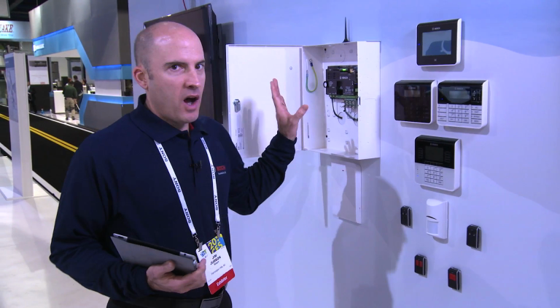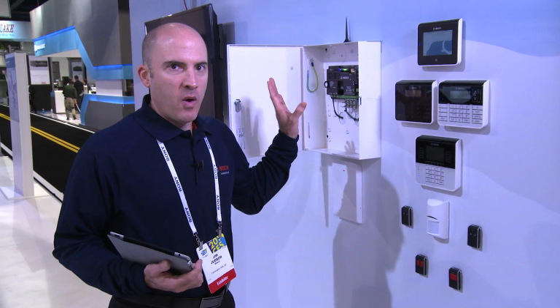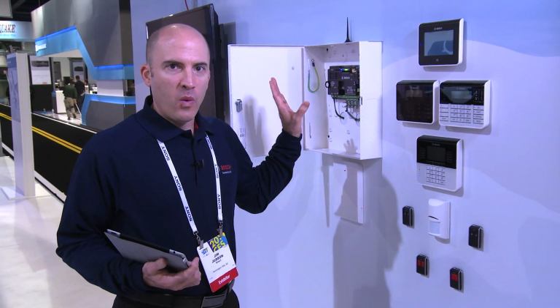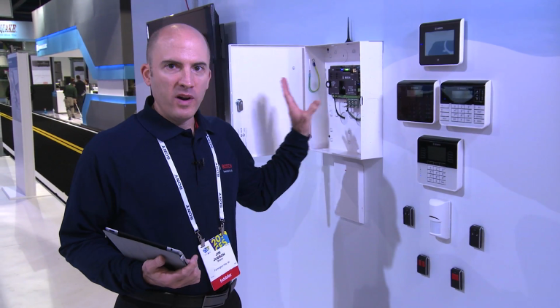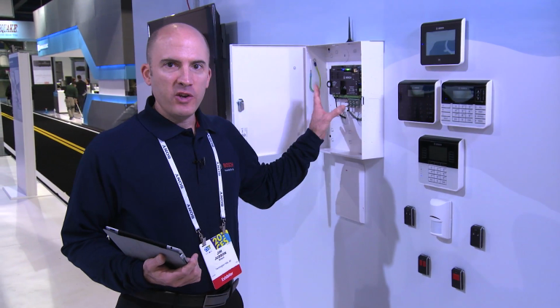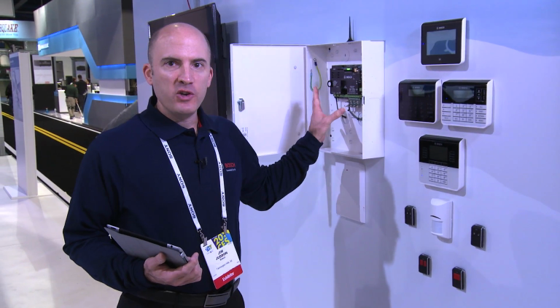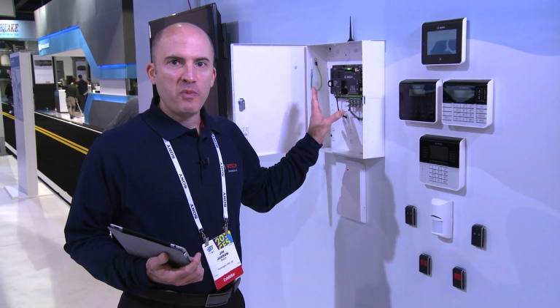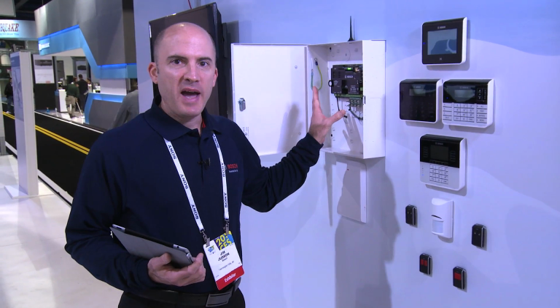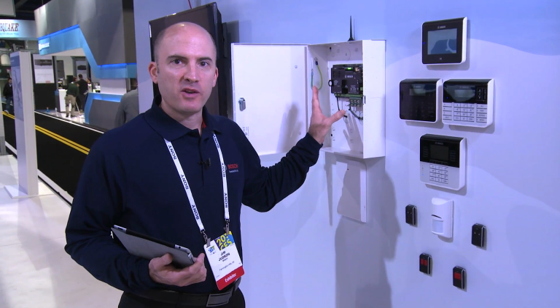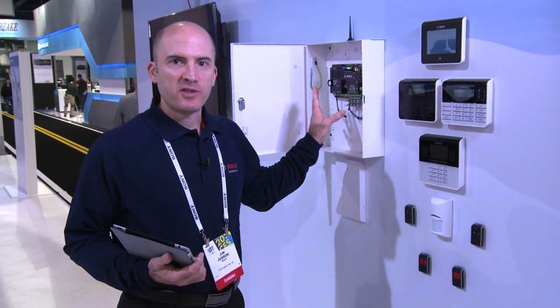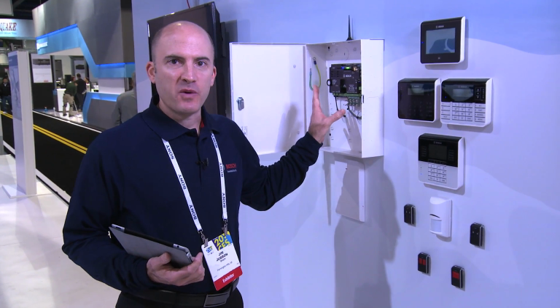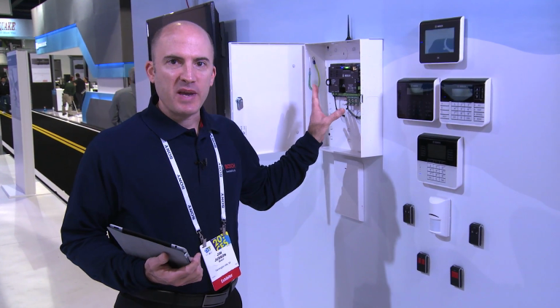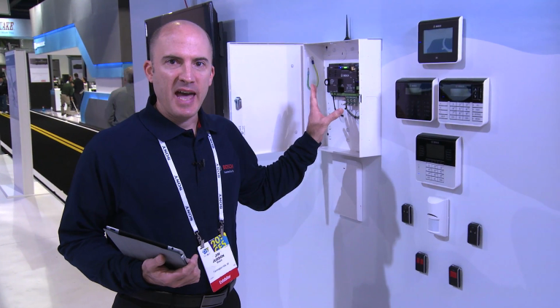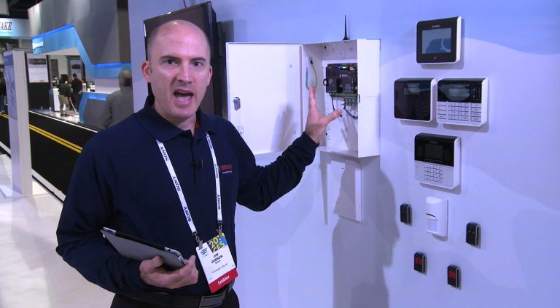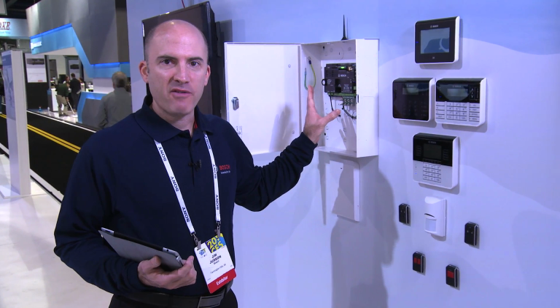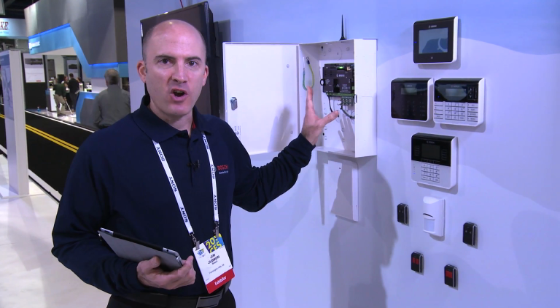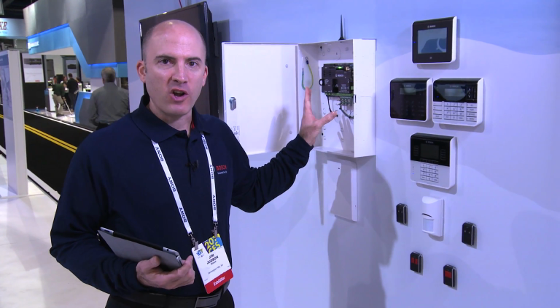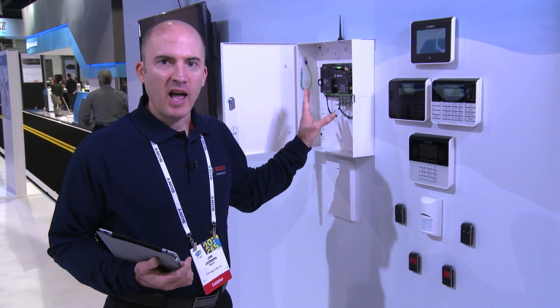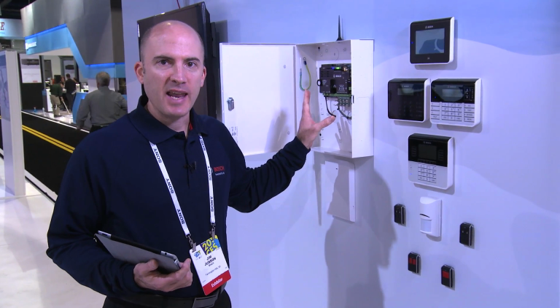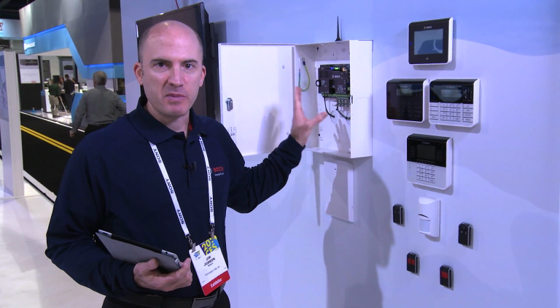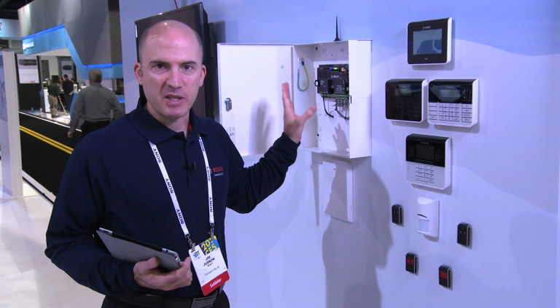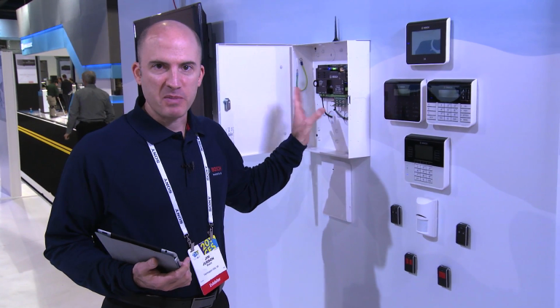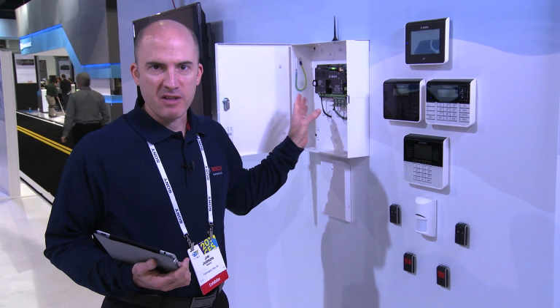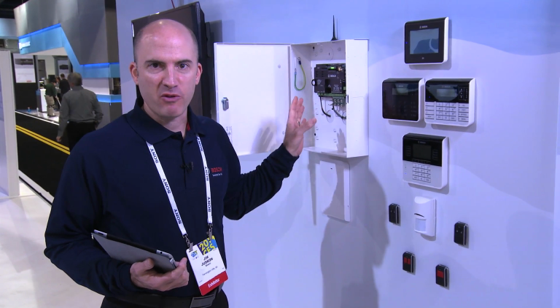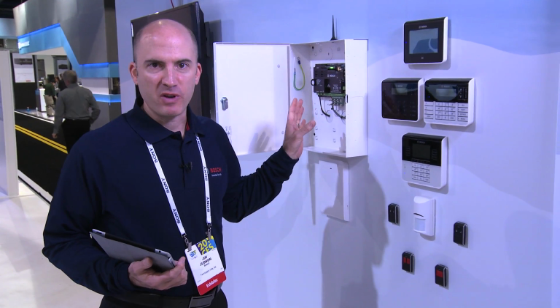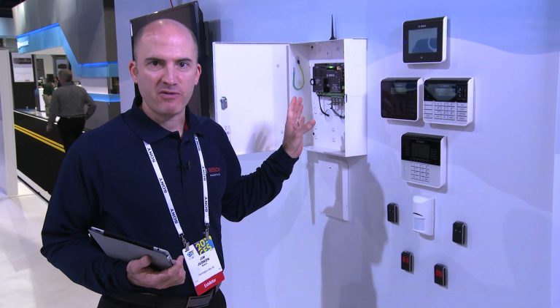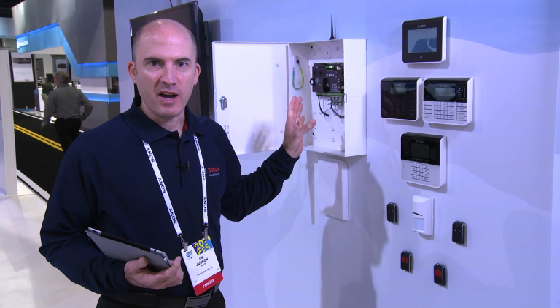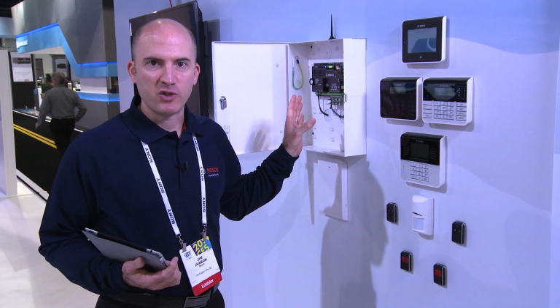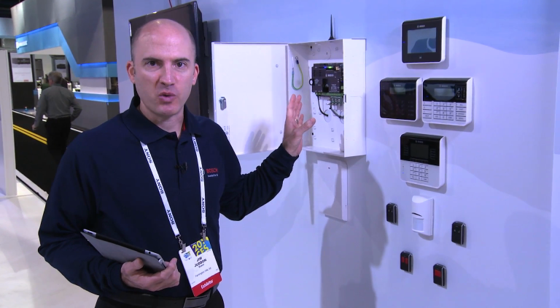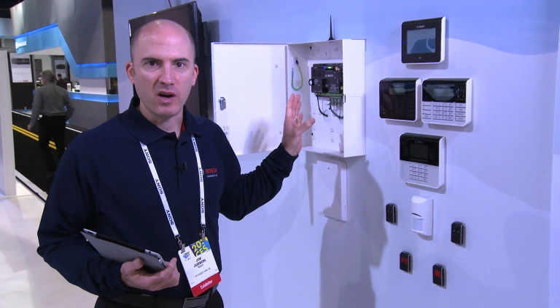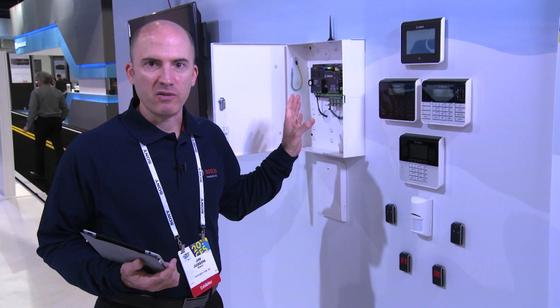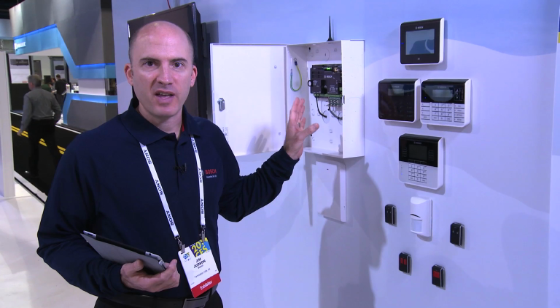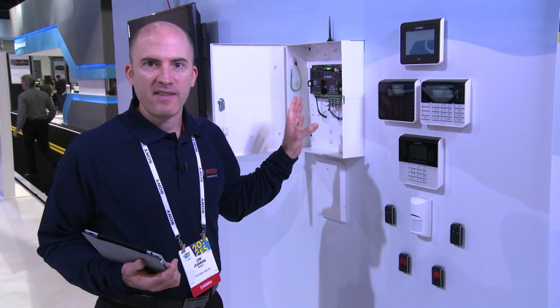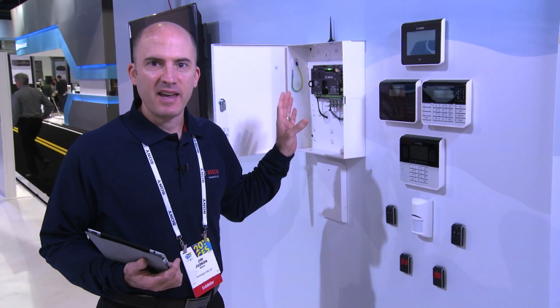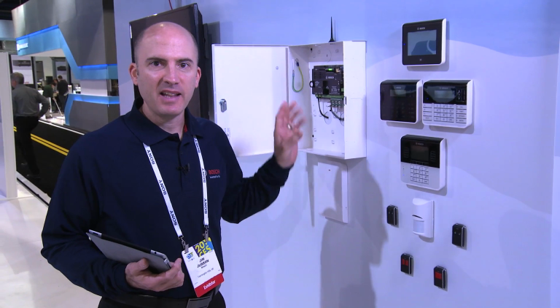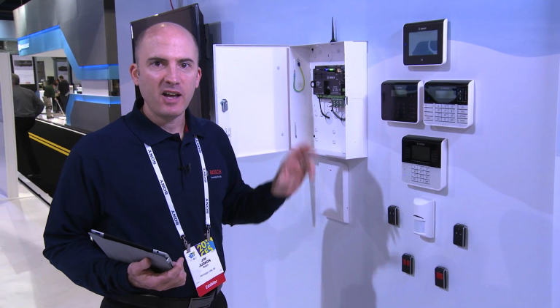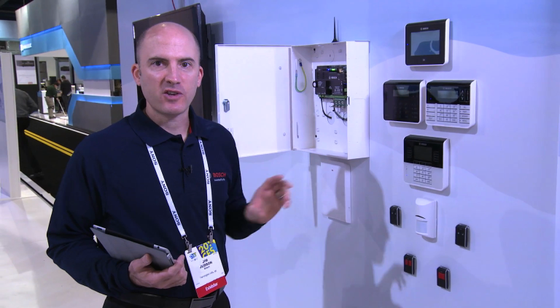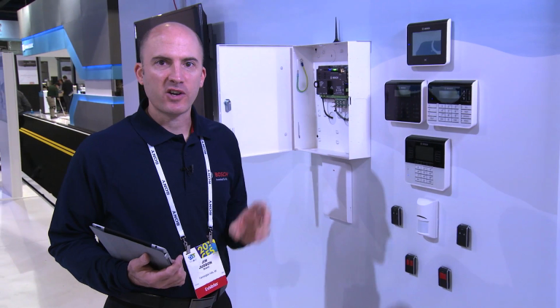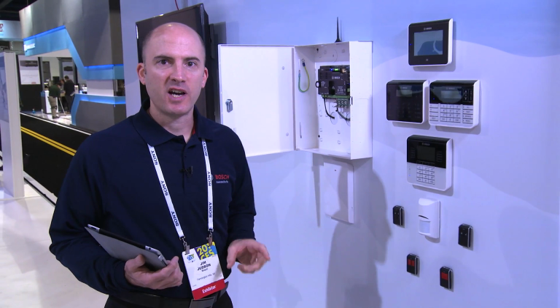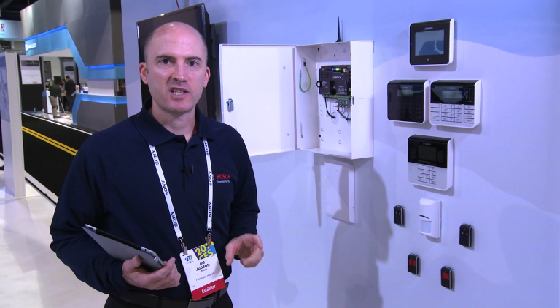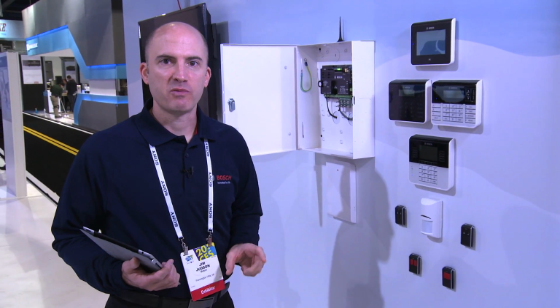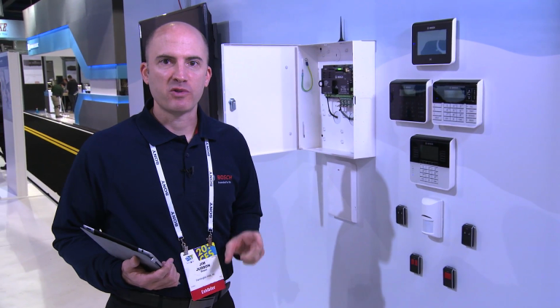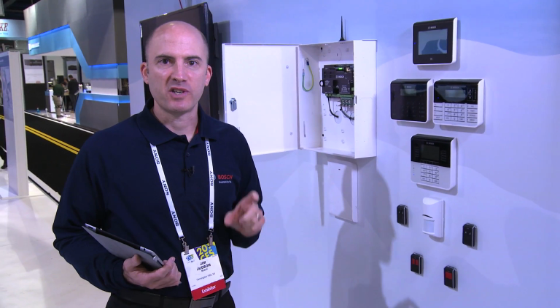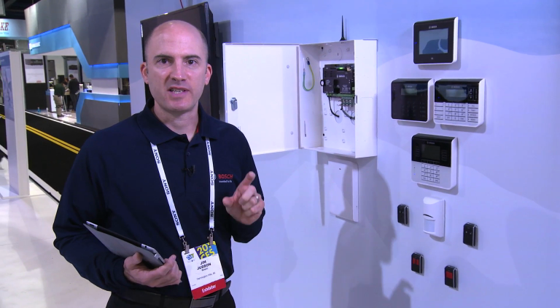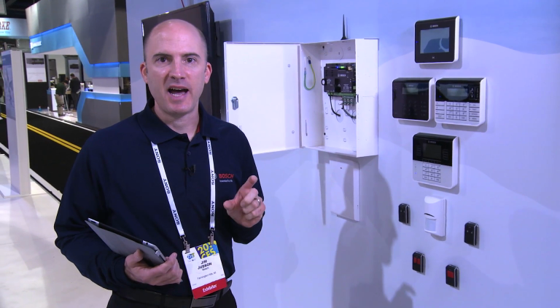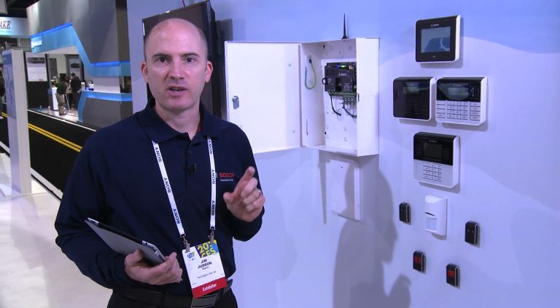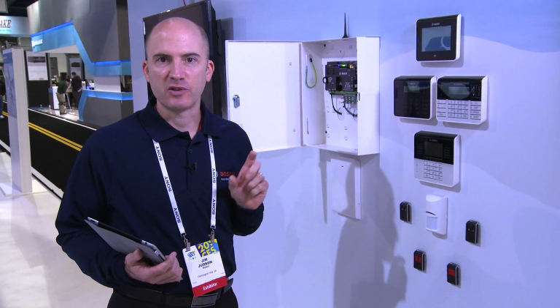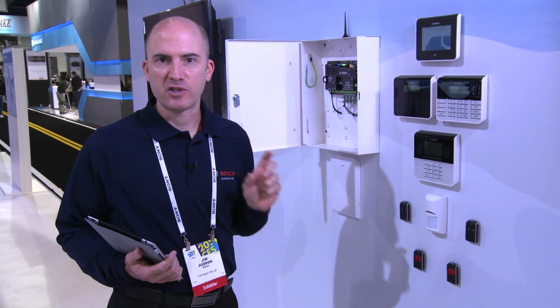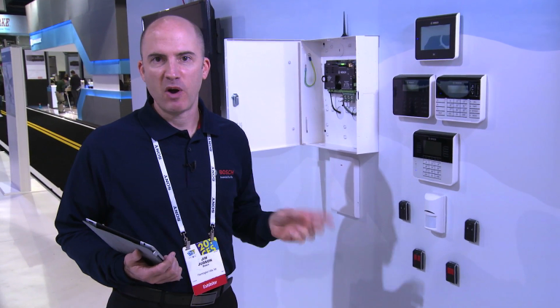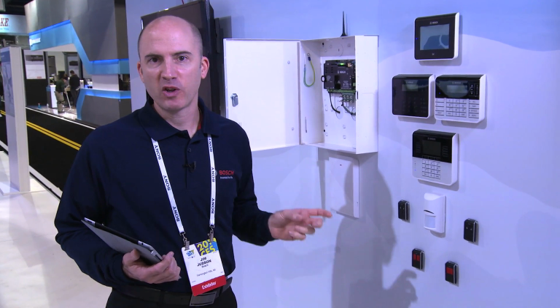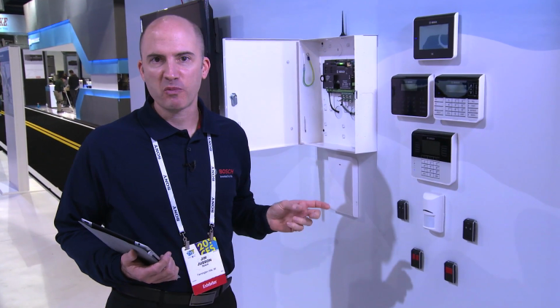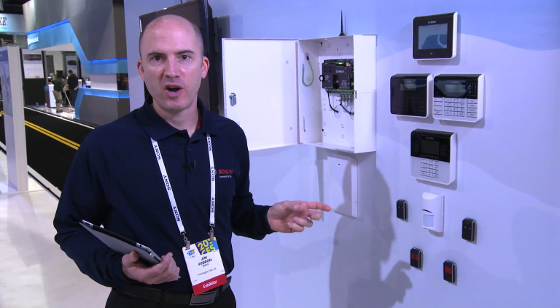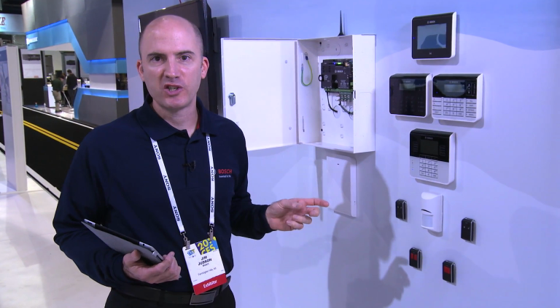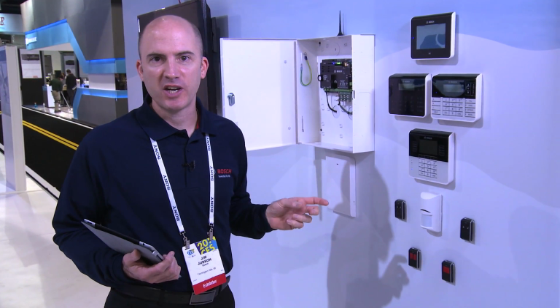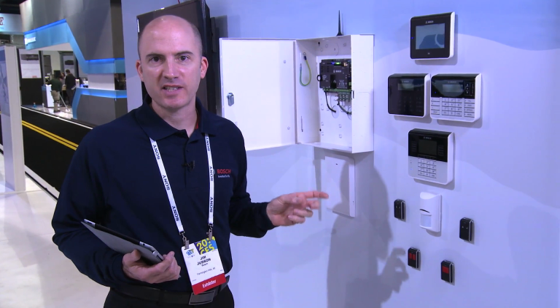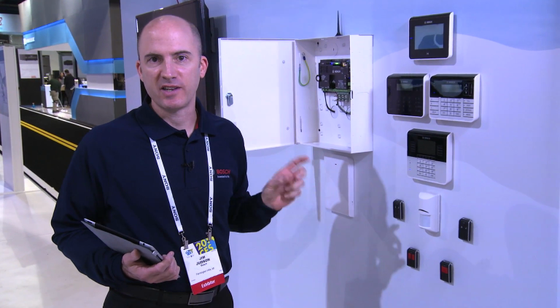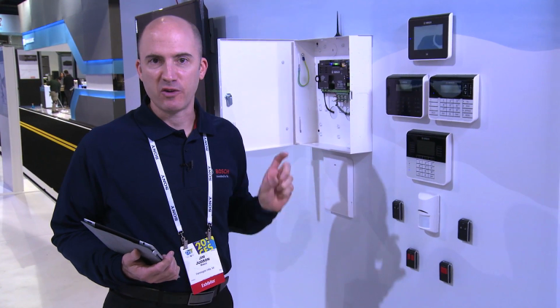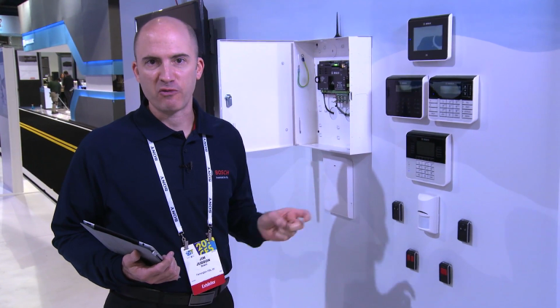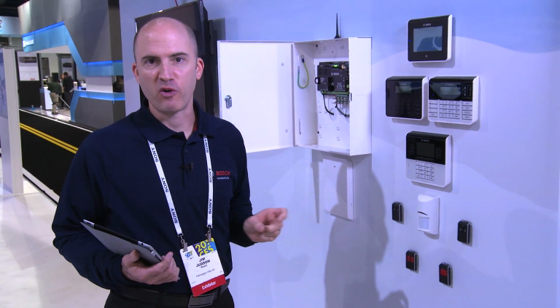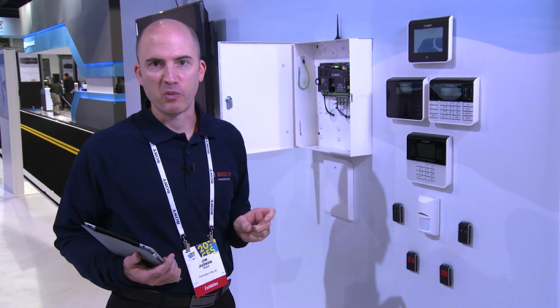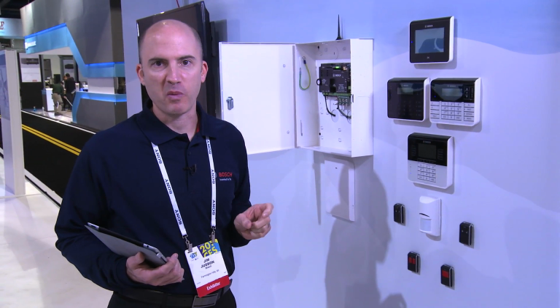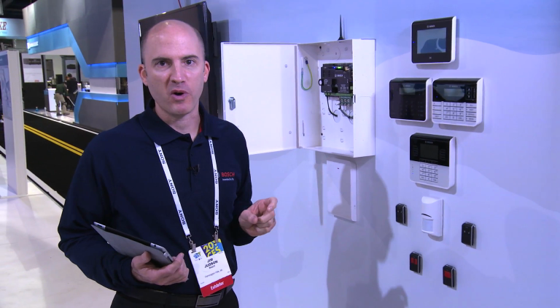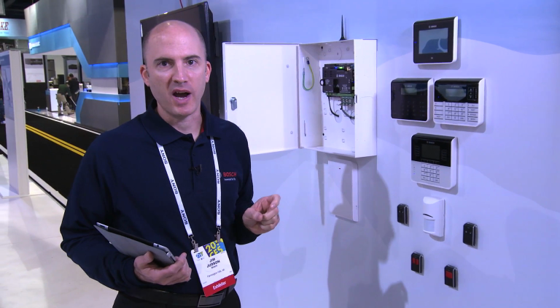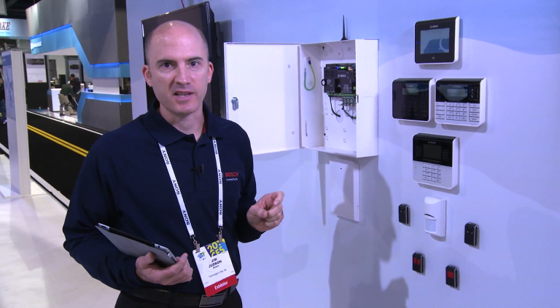One of the new panels that we have in our lineup is the B3512. That allows our customers to tackle smaller projects at an affordable price.